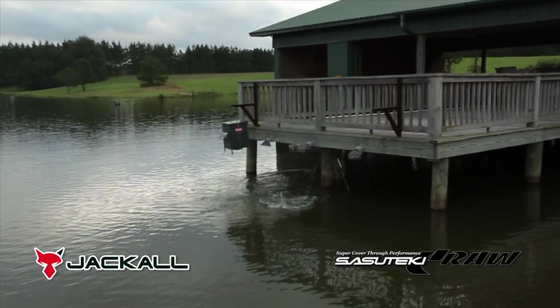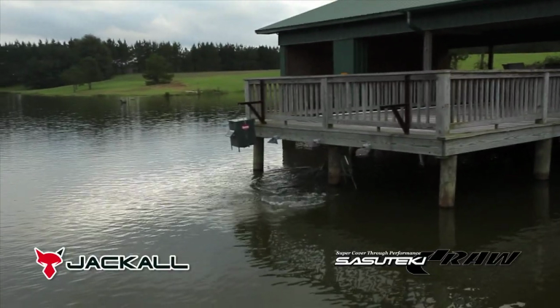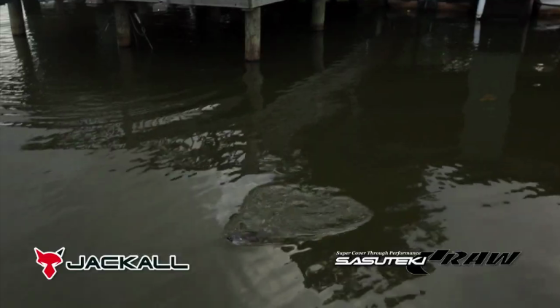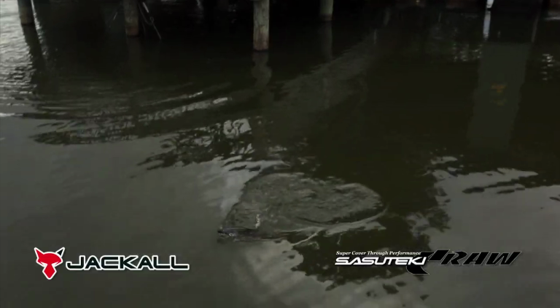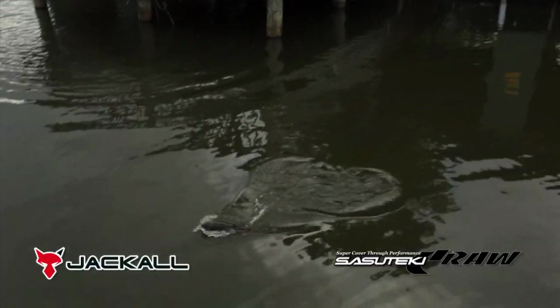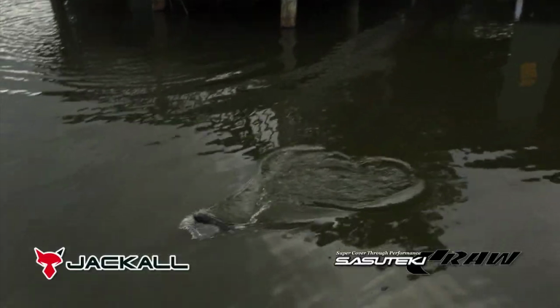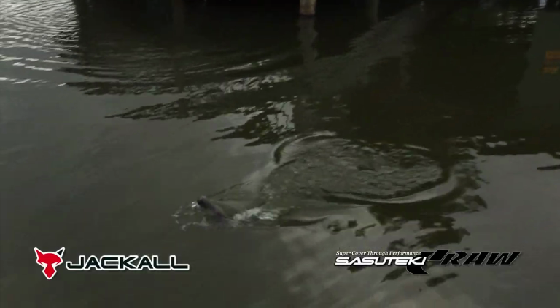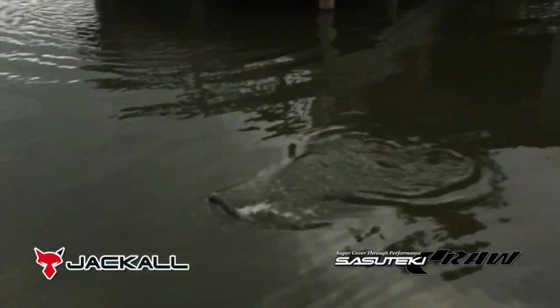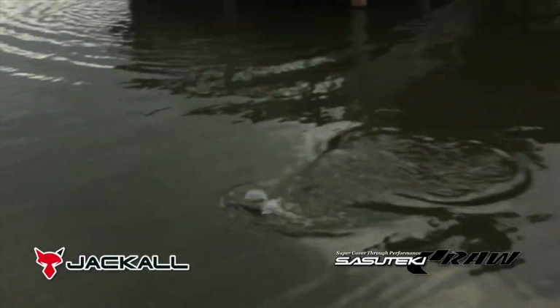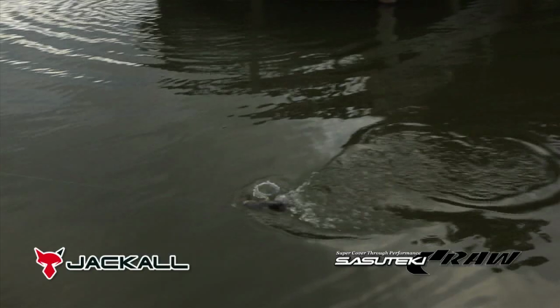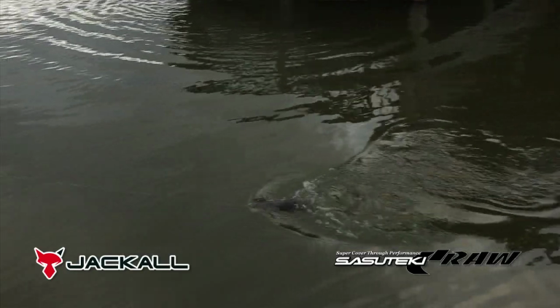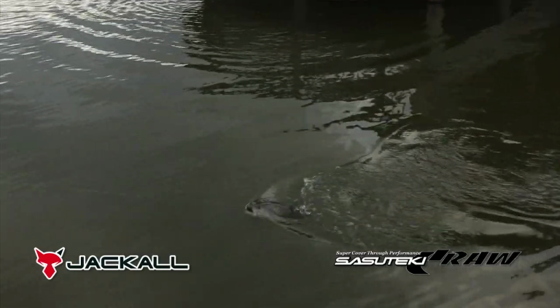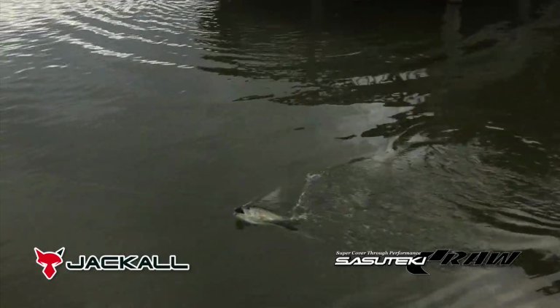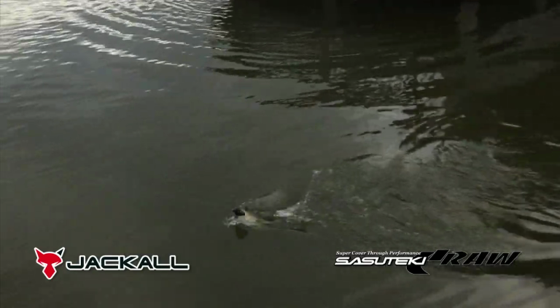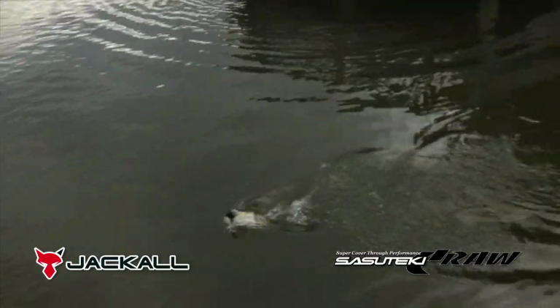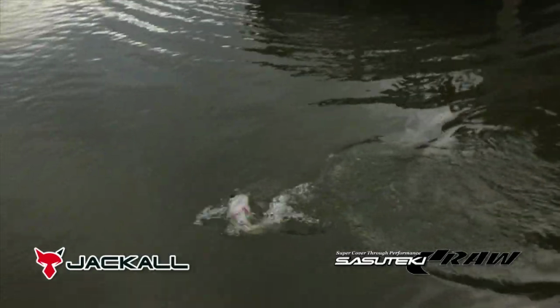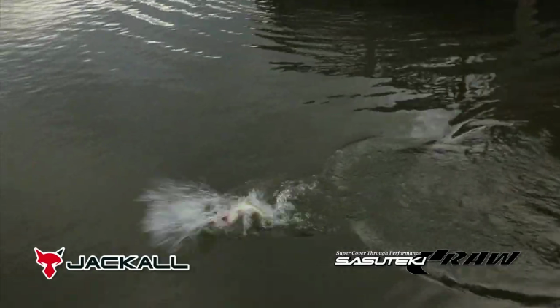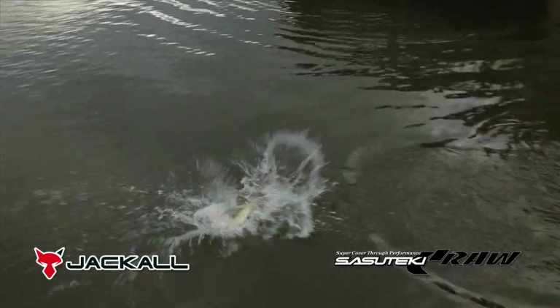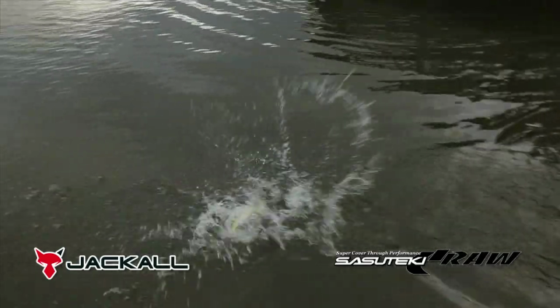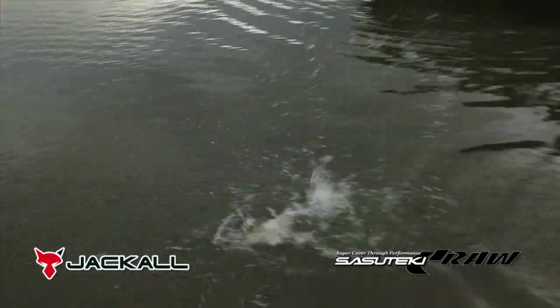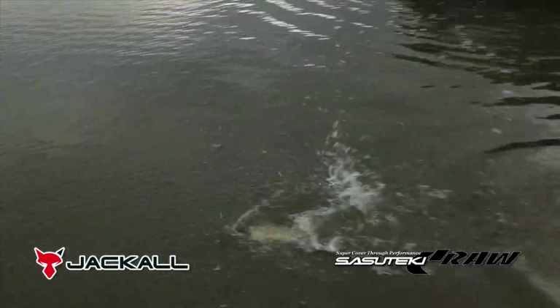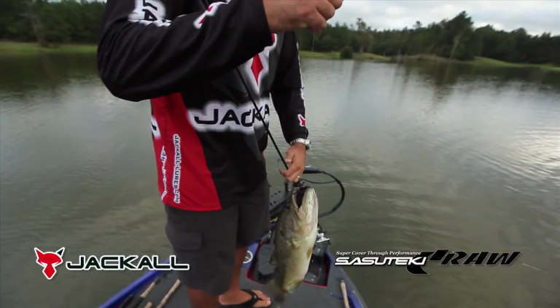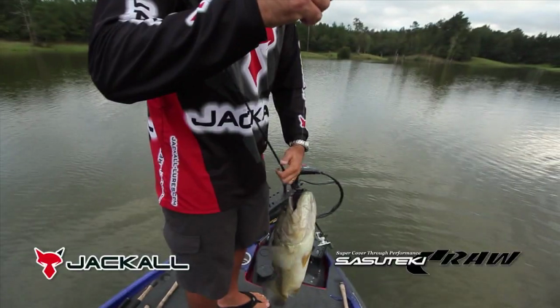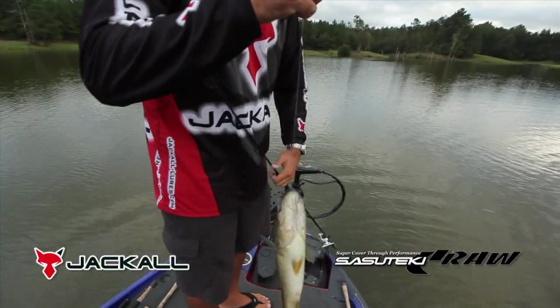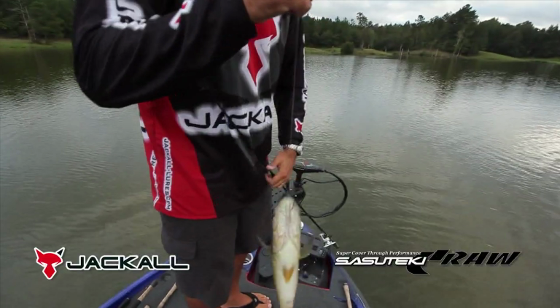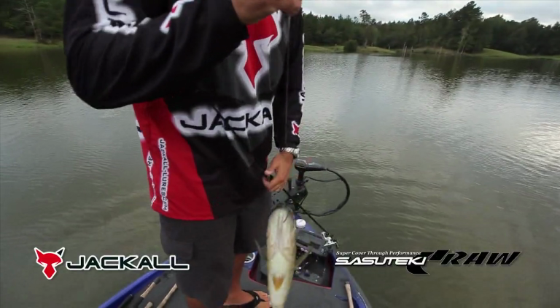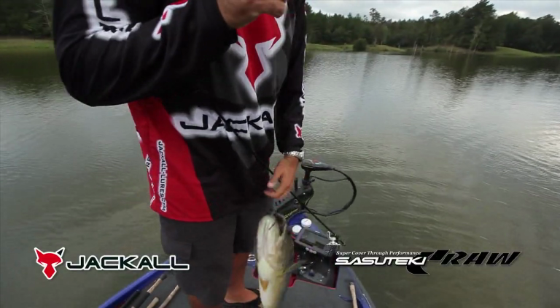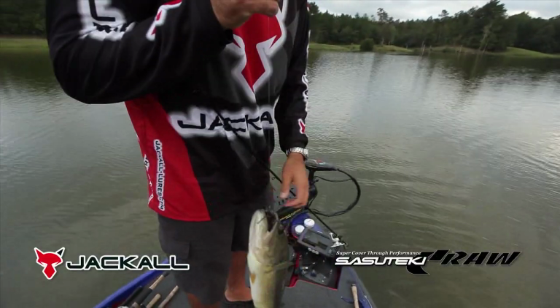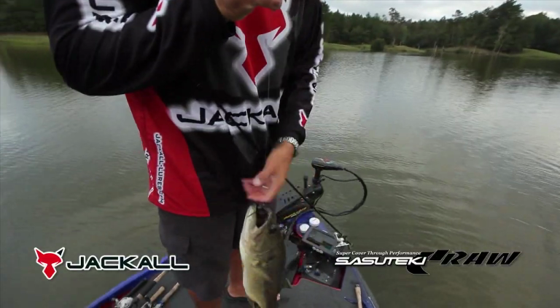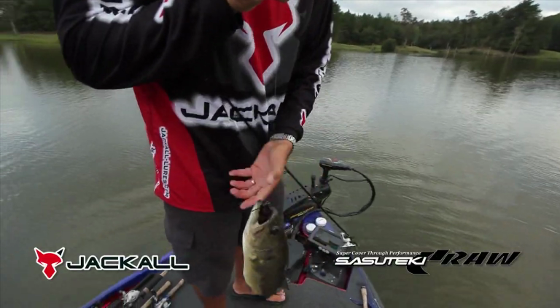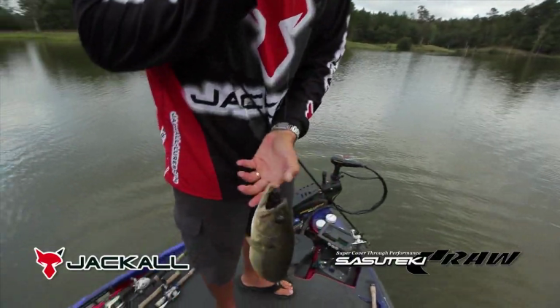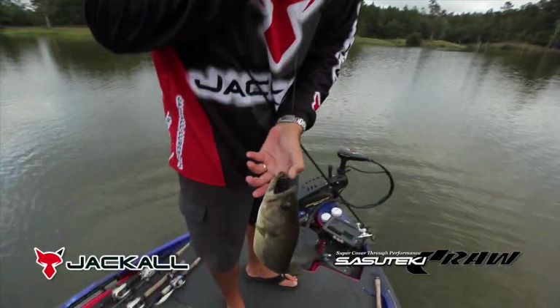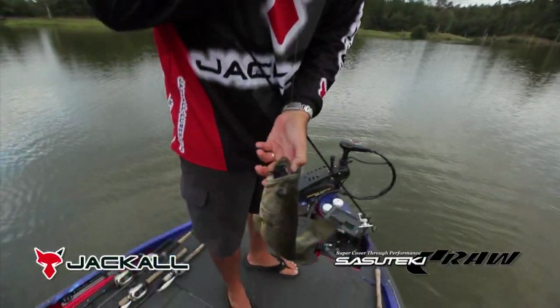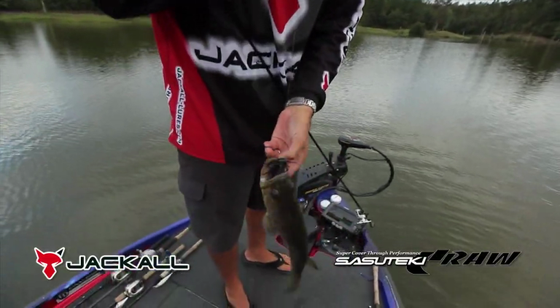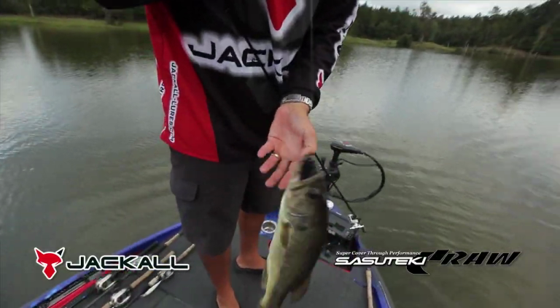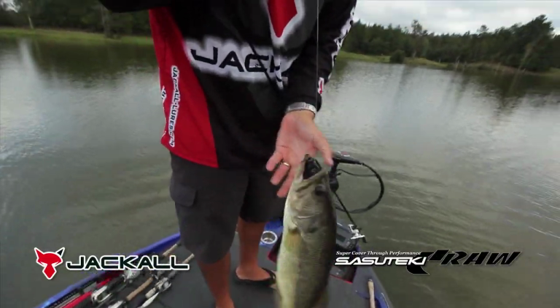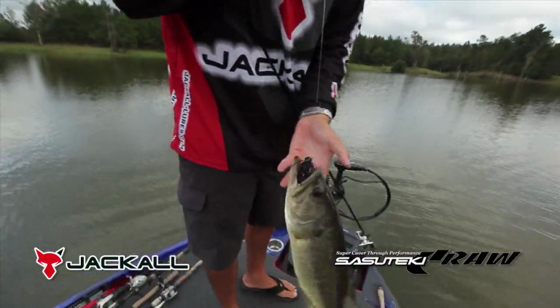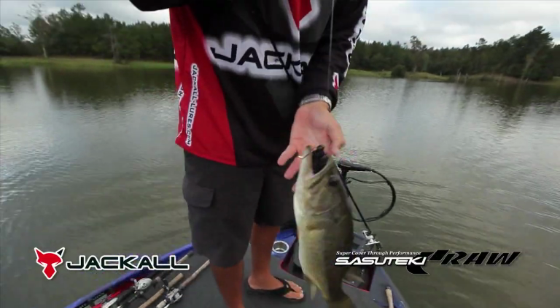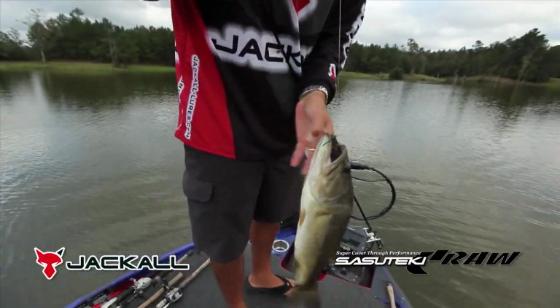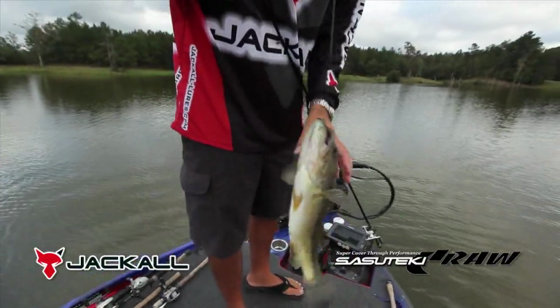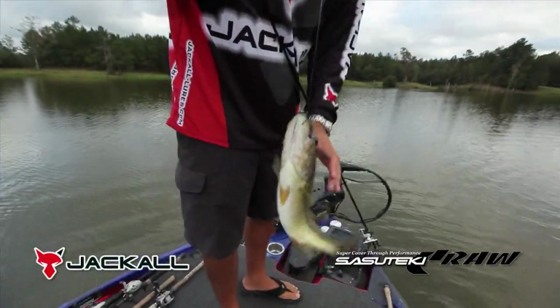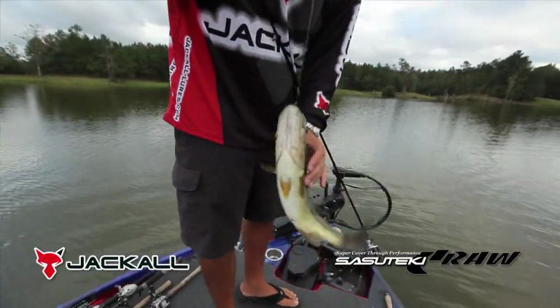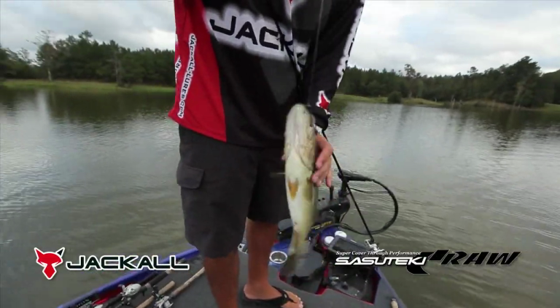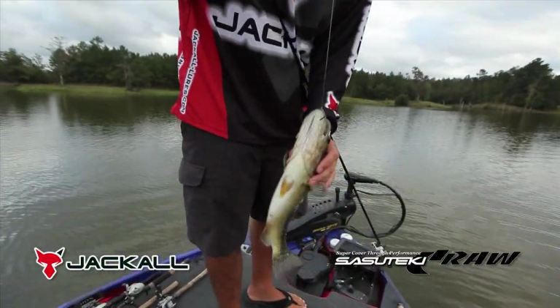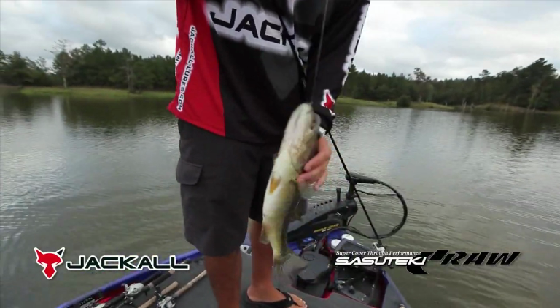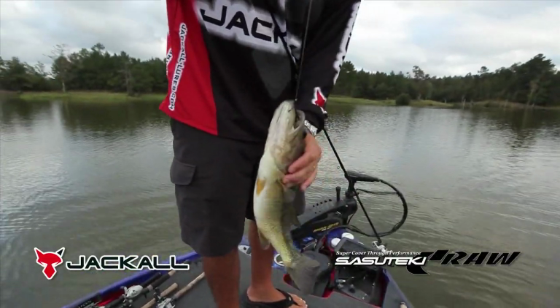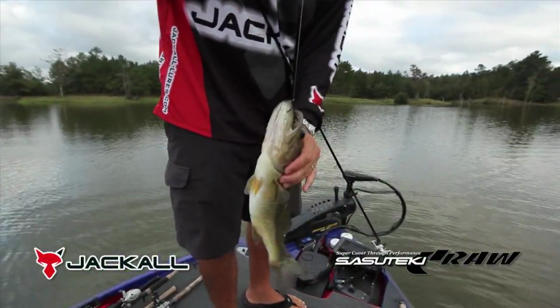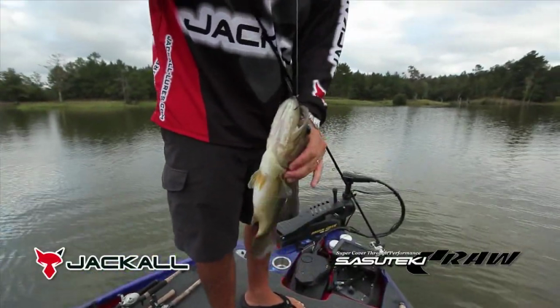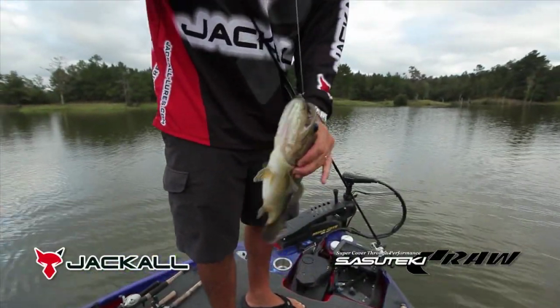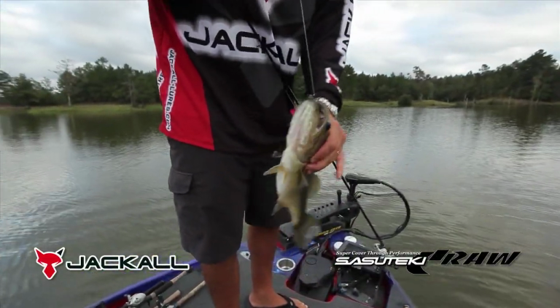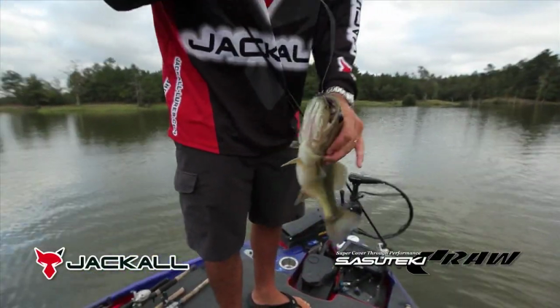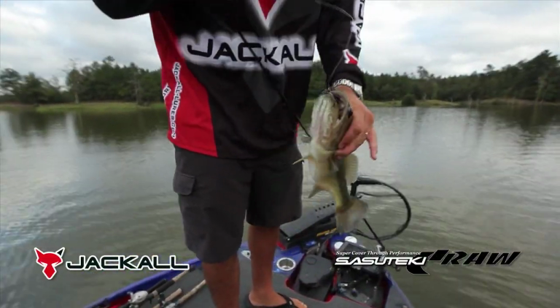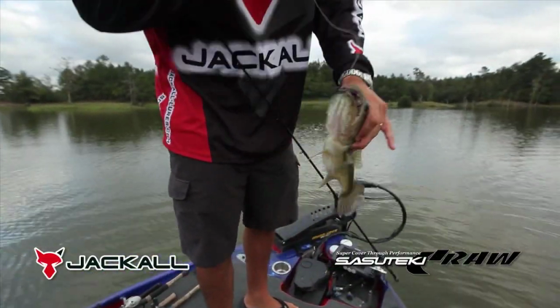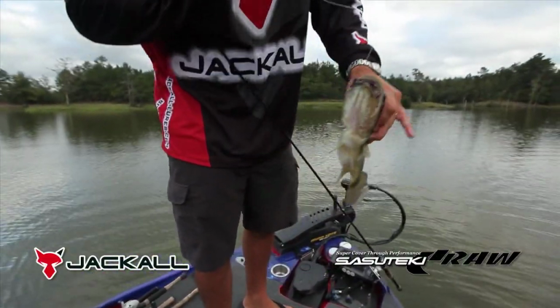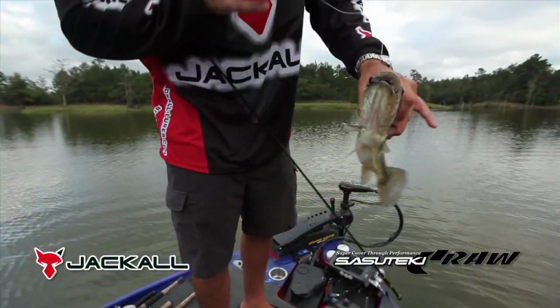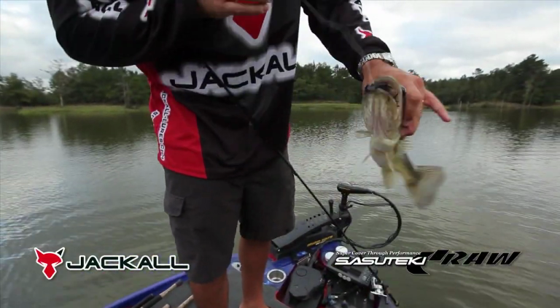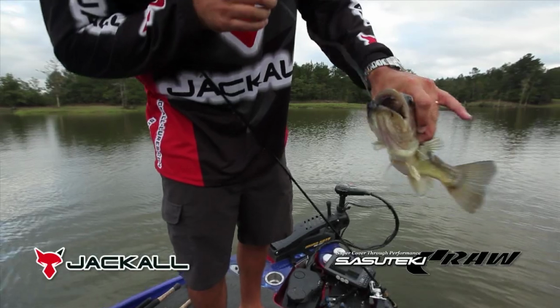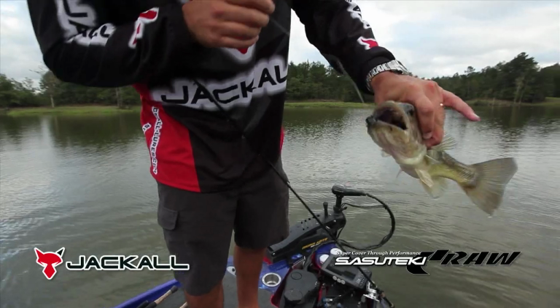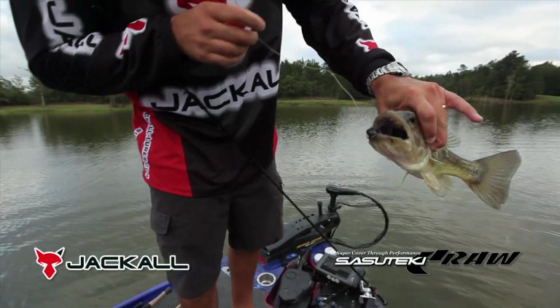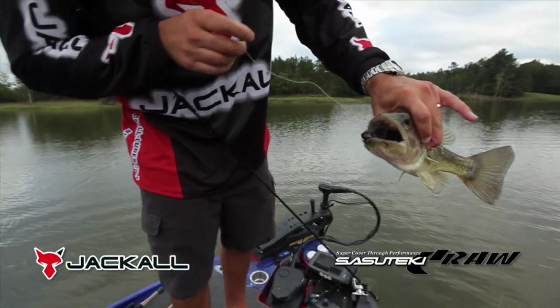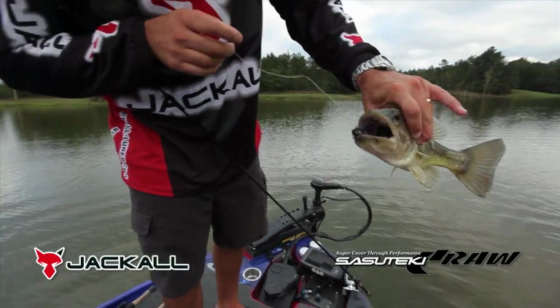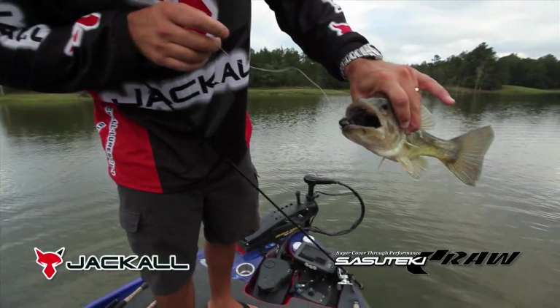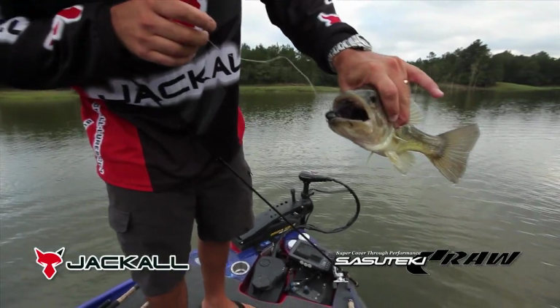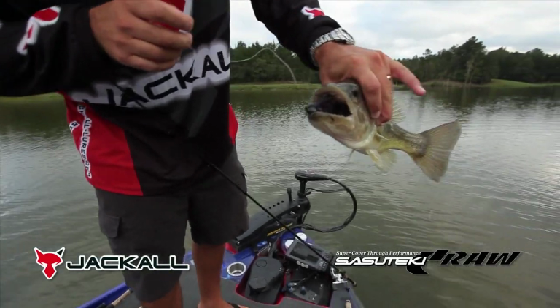I ended up catching all my fish over the course of three days on this bait. Since then I've also applied it to the back of a jig as a trailer and caught fish doing that as well.